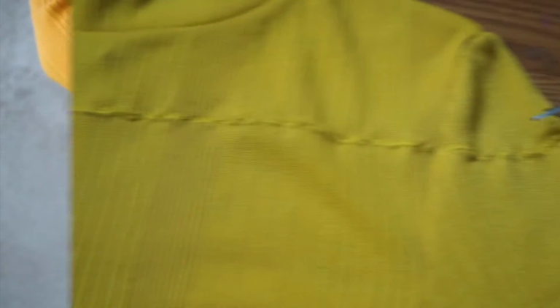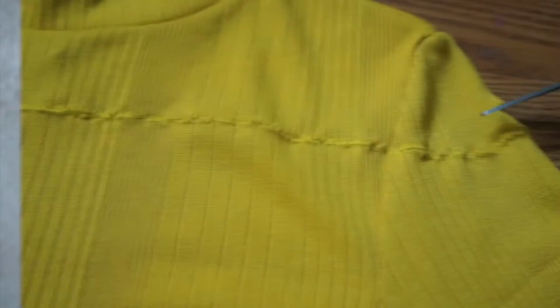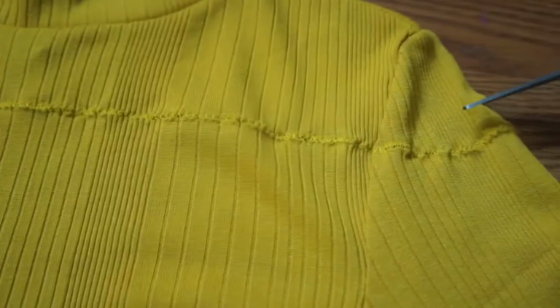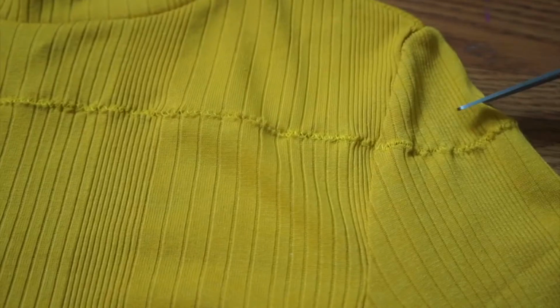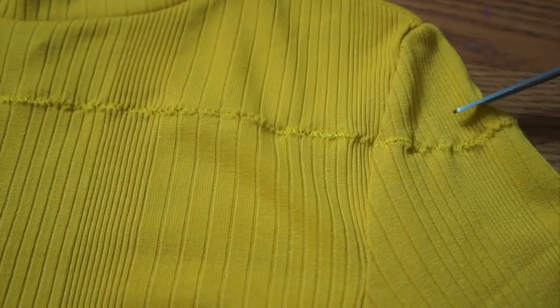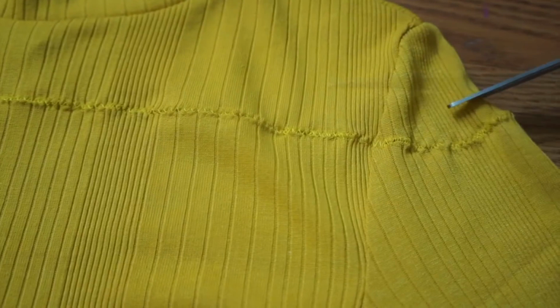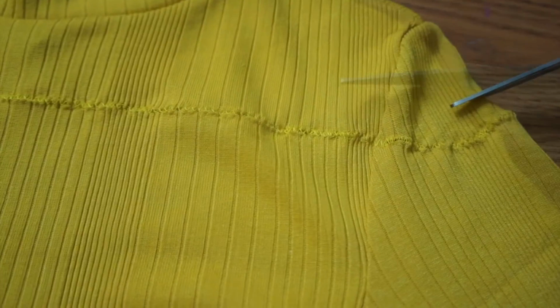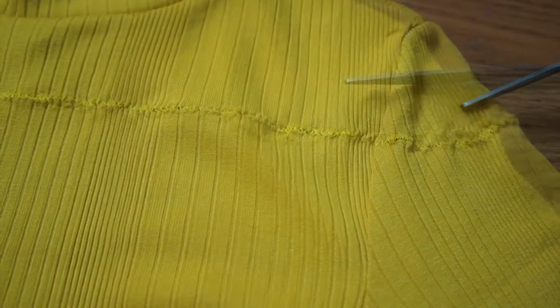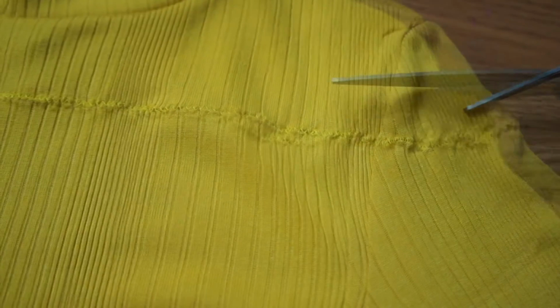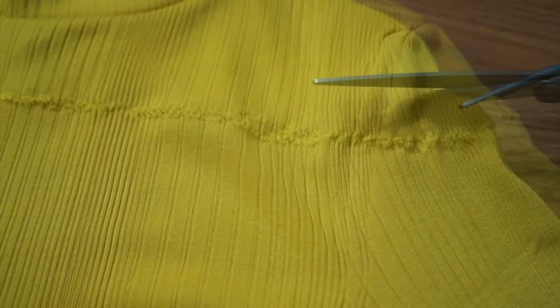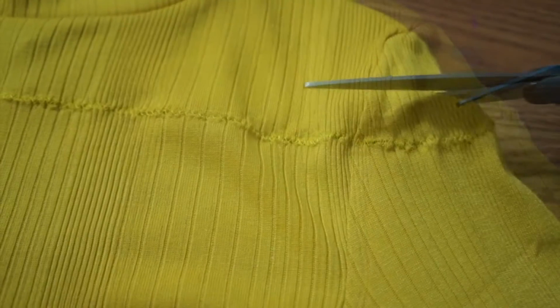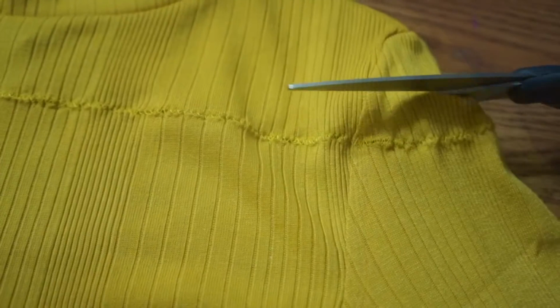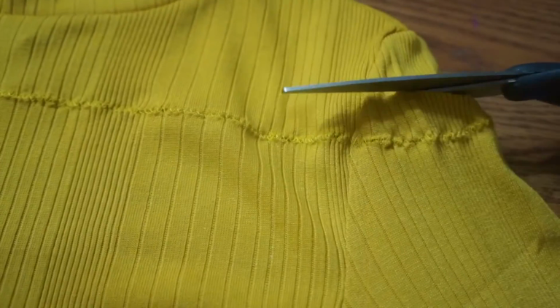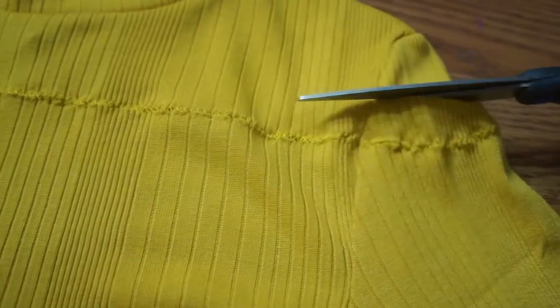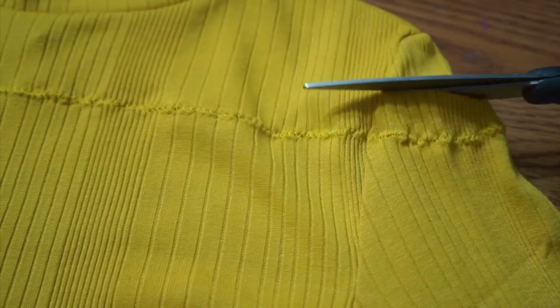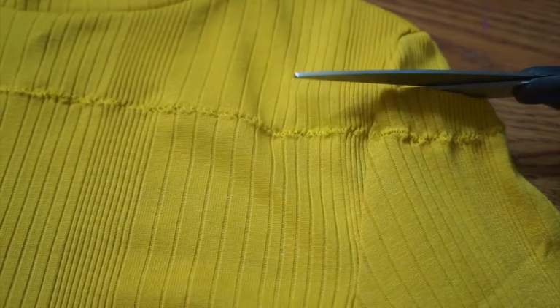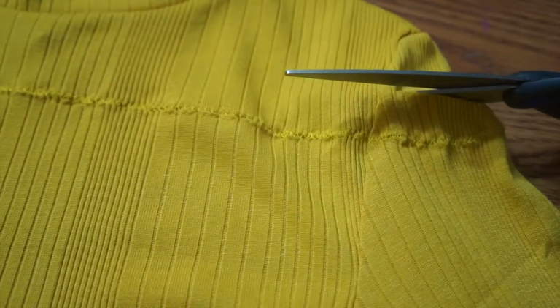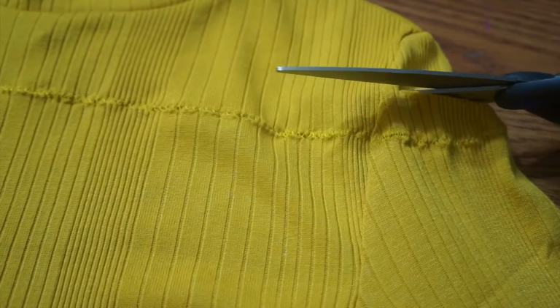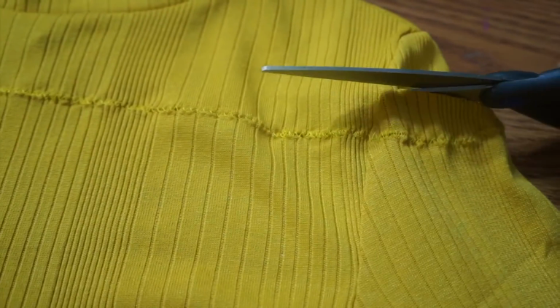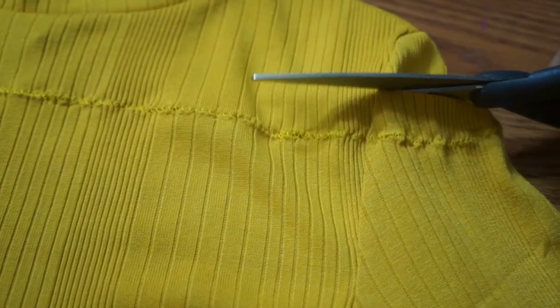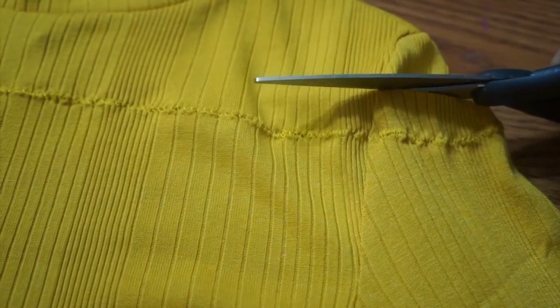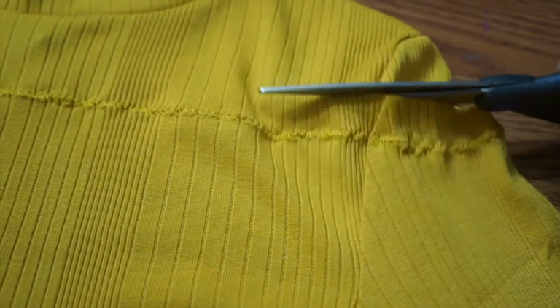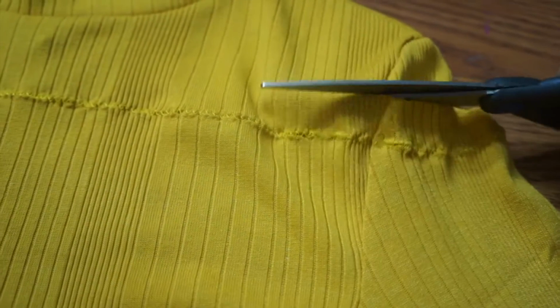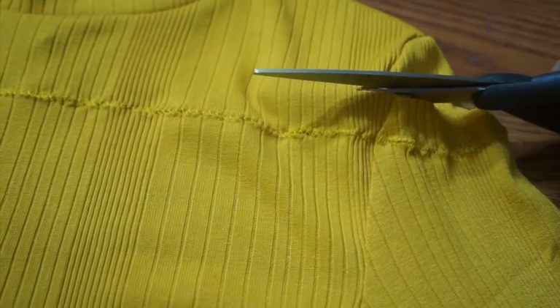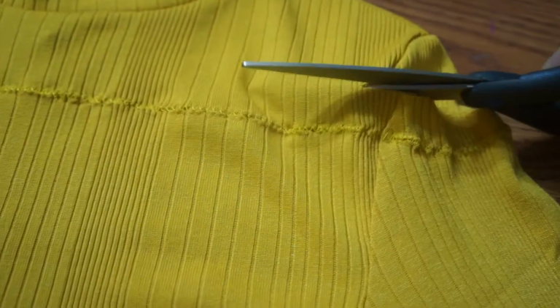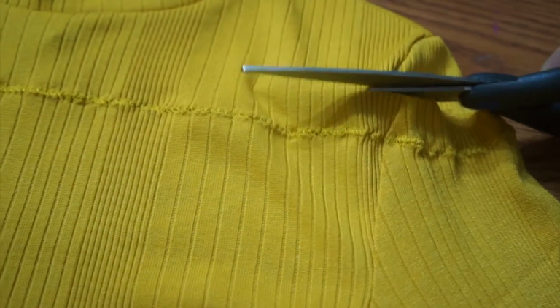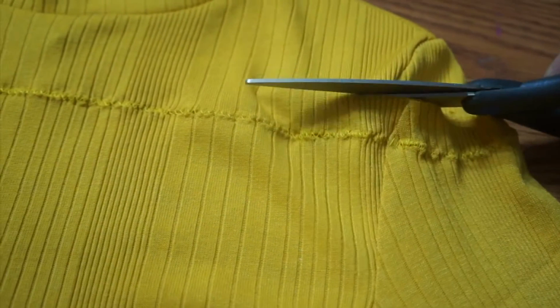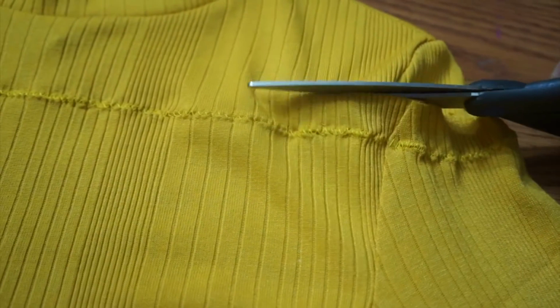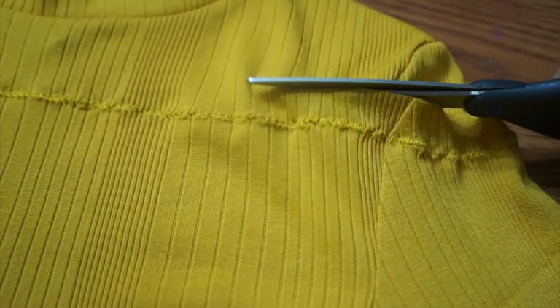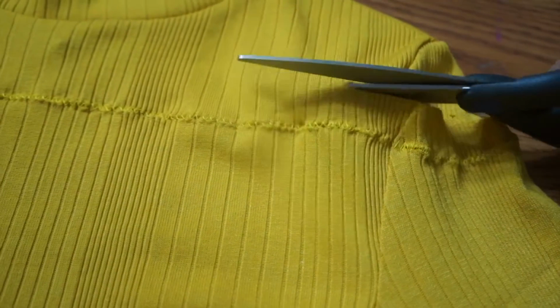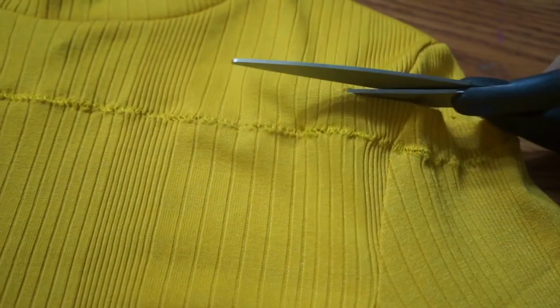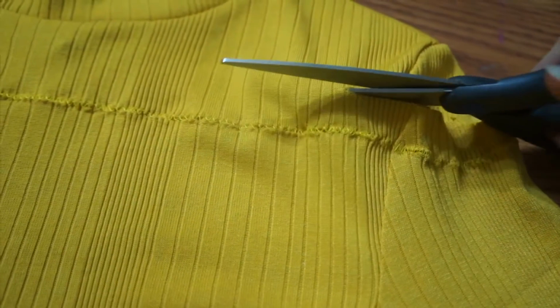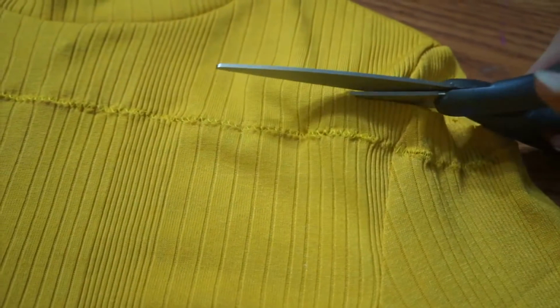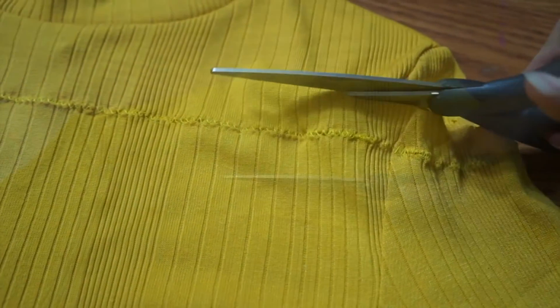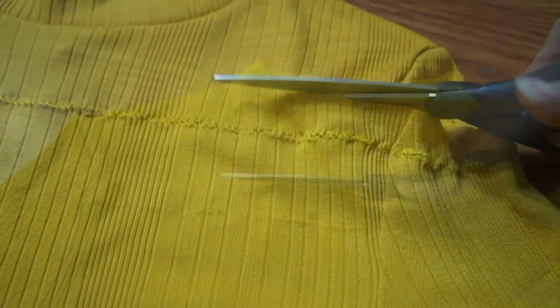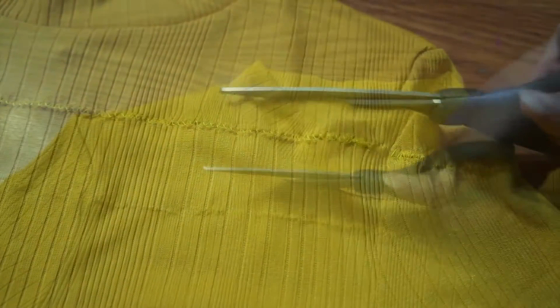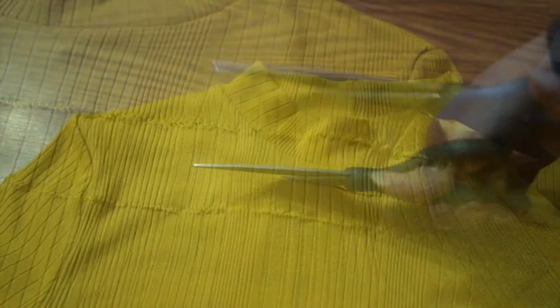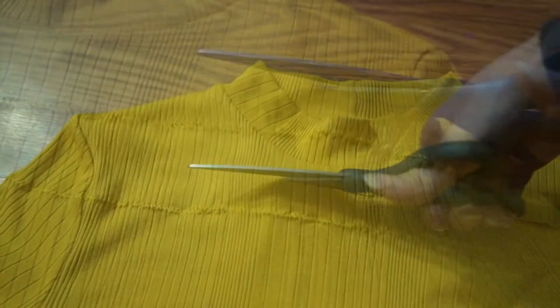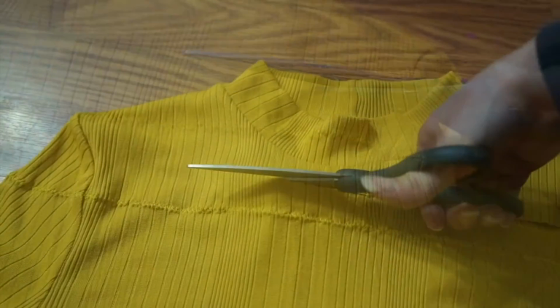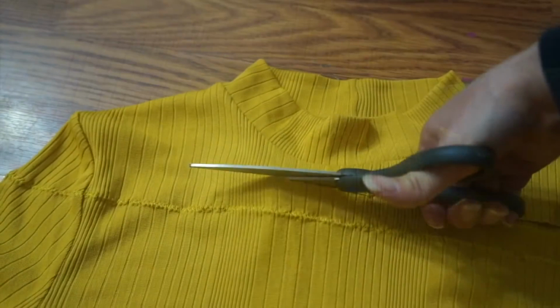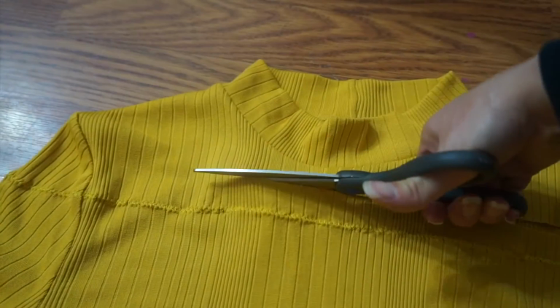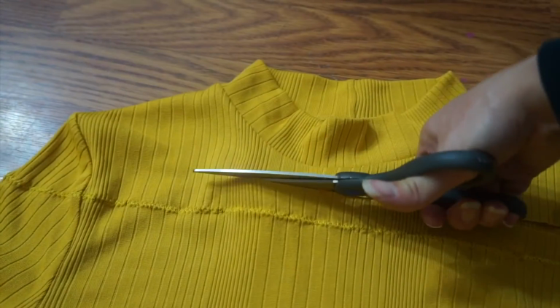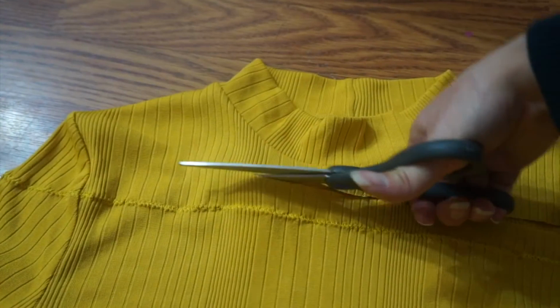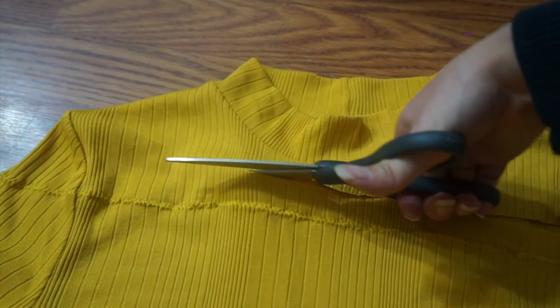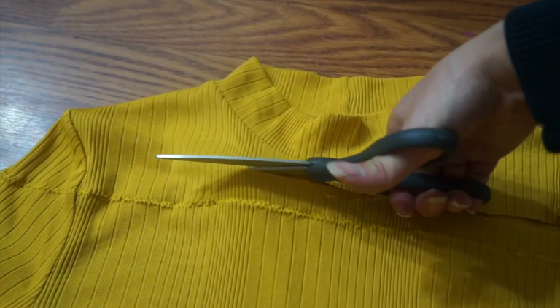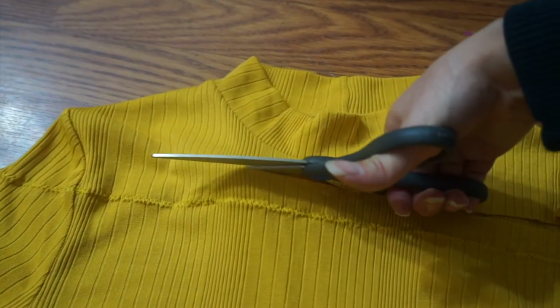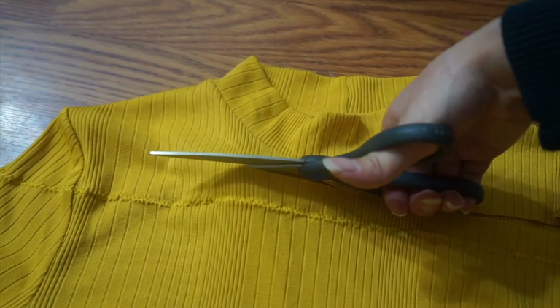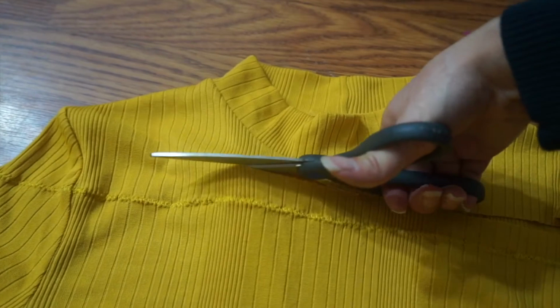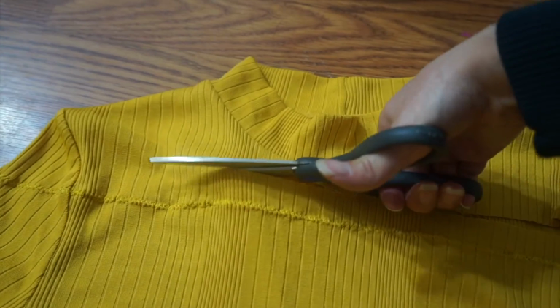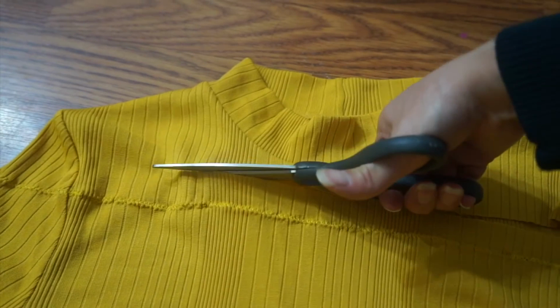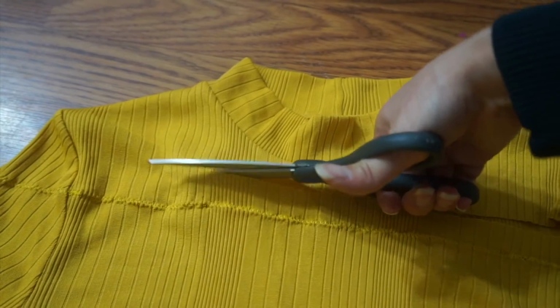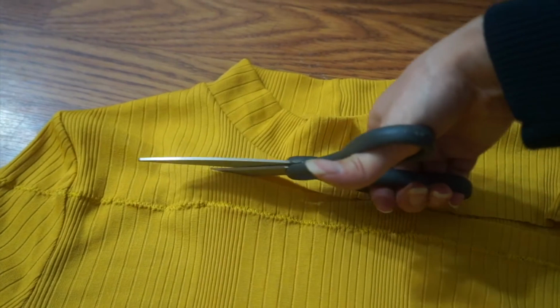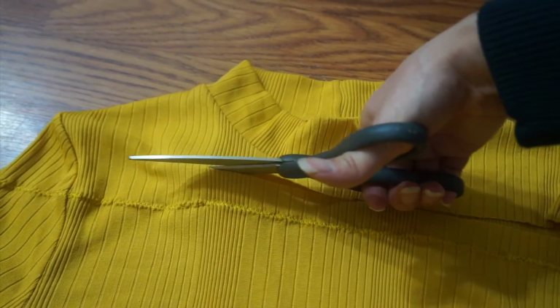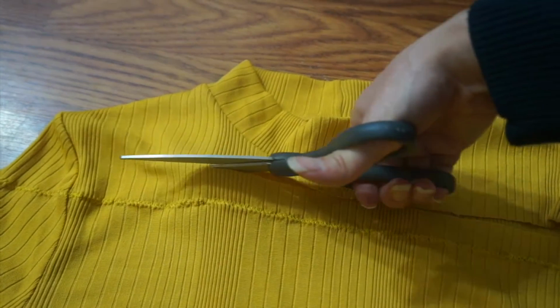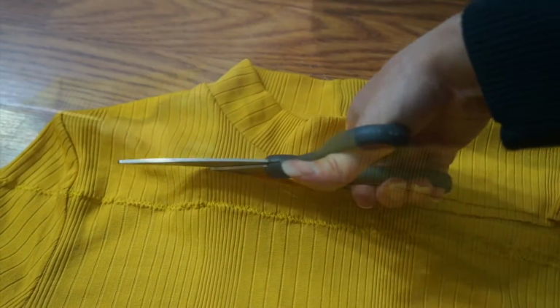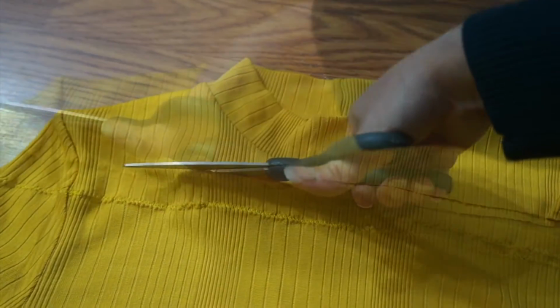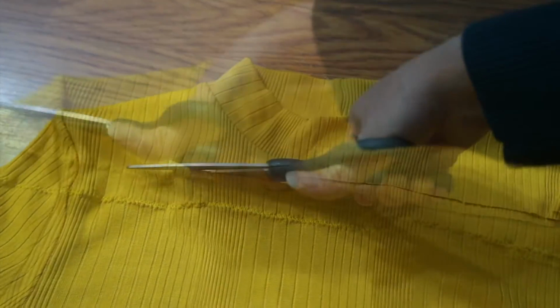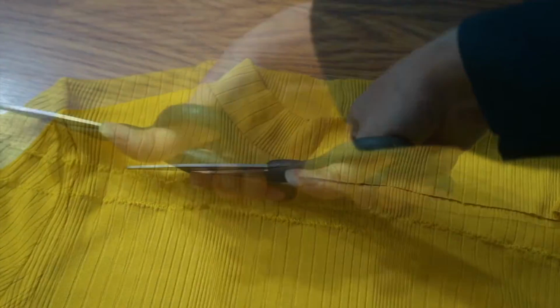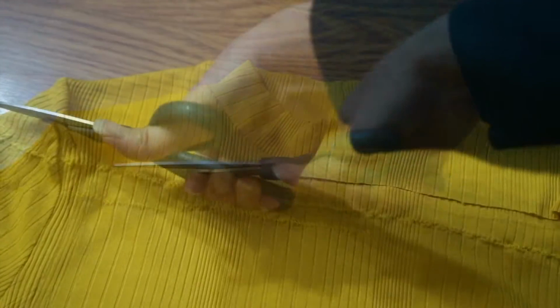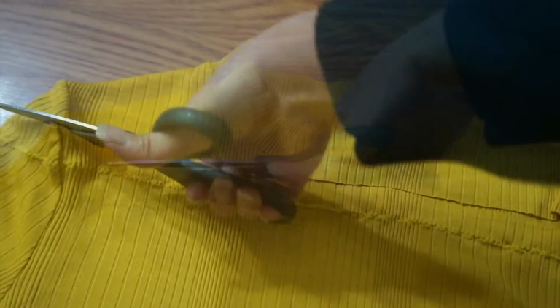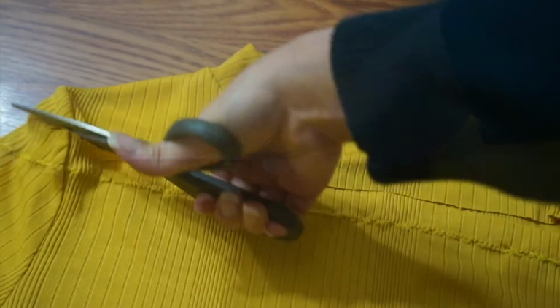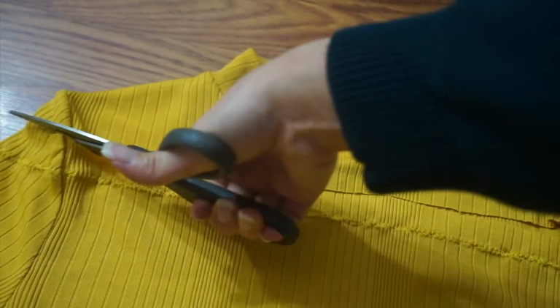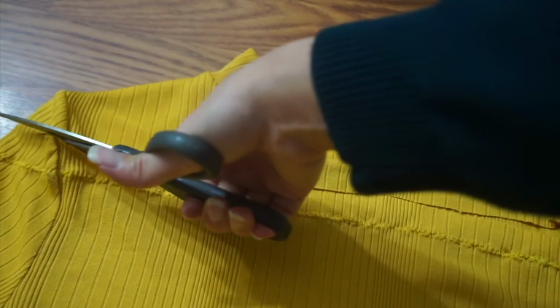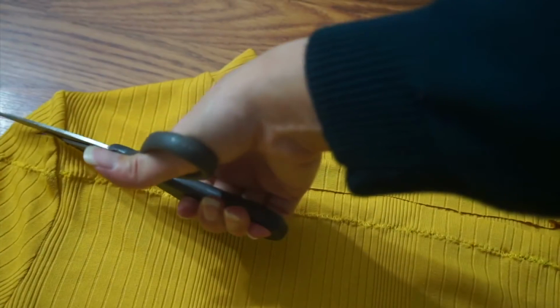I created raw edges by snipping off the top, the sleeves, and the bottom. I also separated the neckband, leaving one inch of fabric around it.